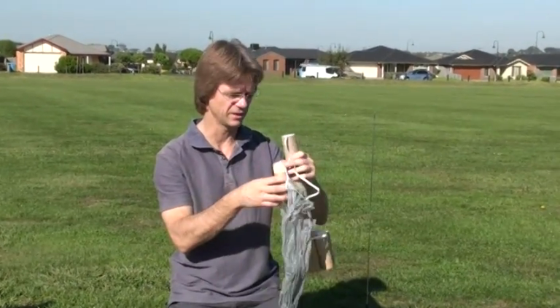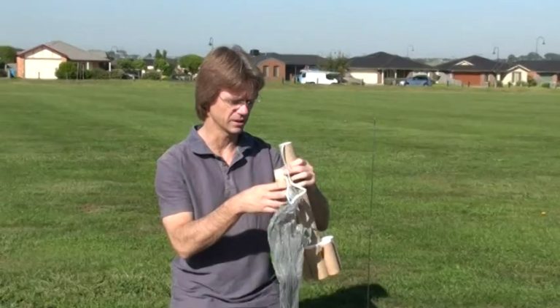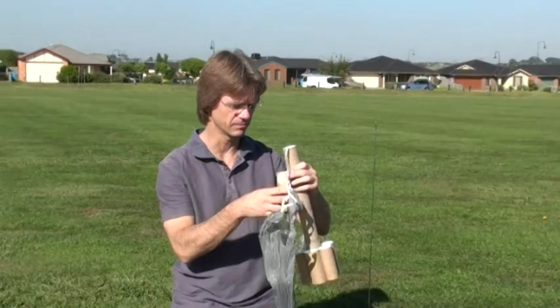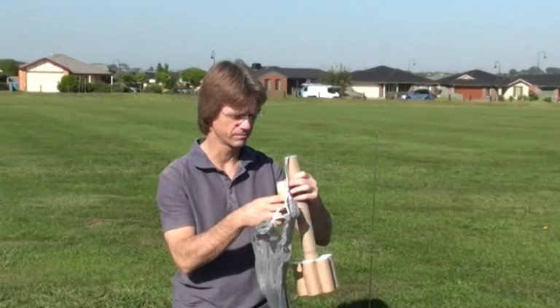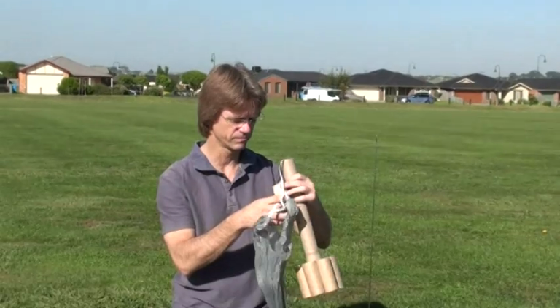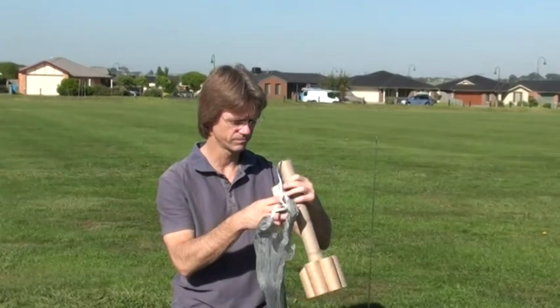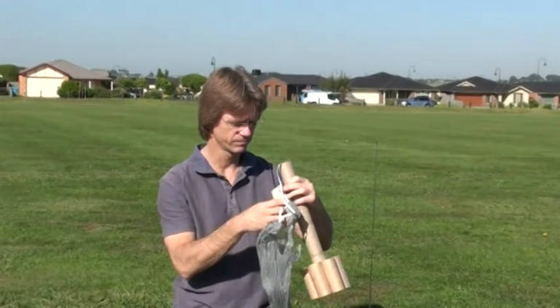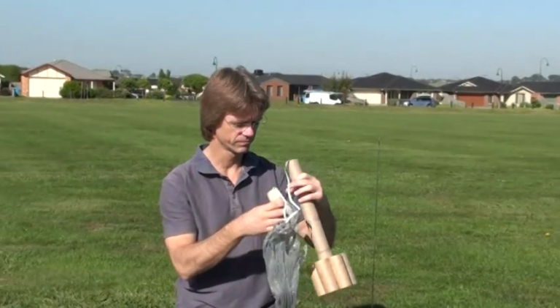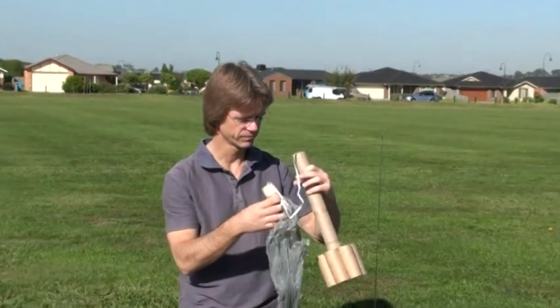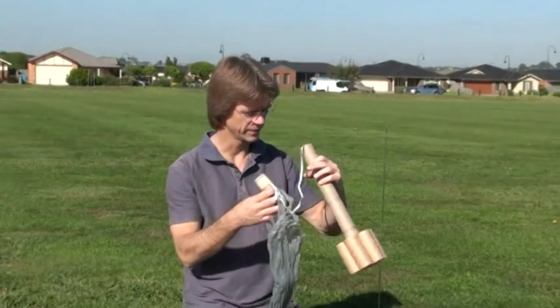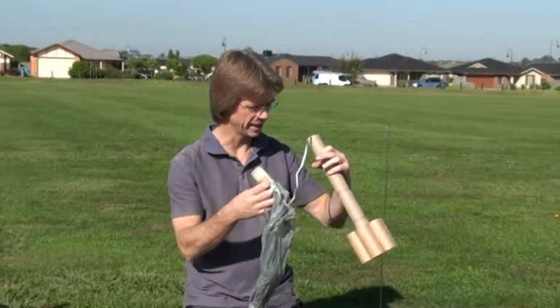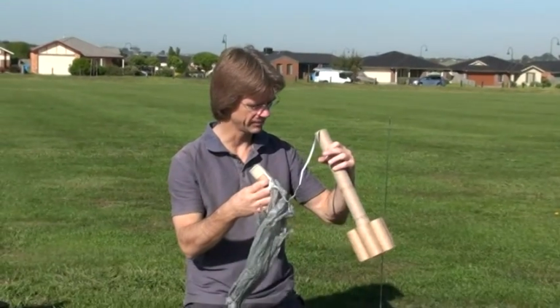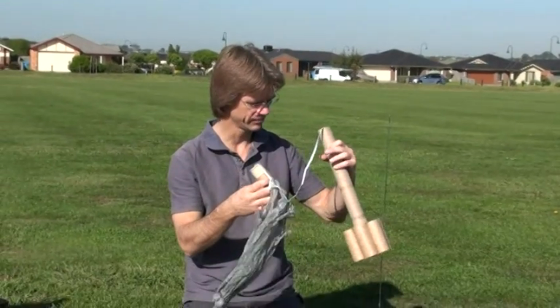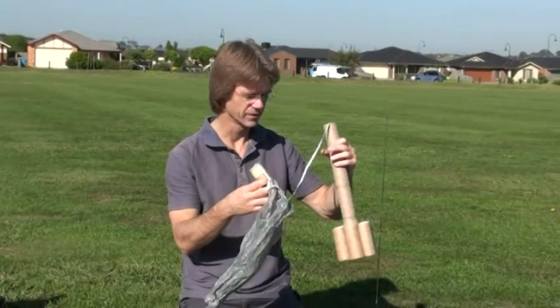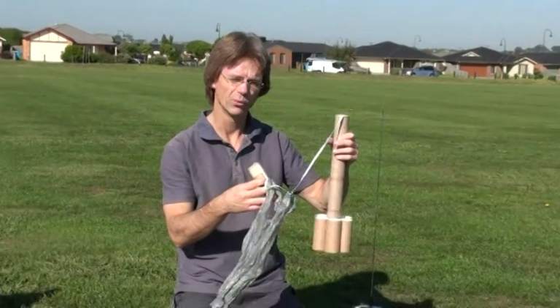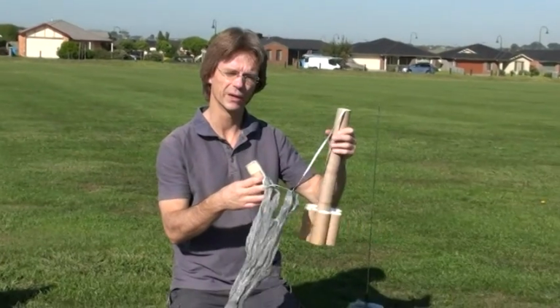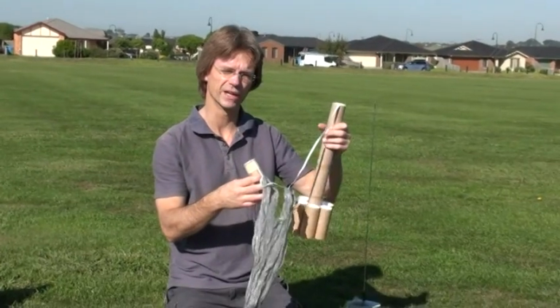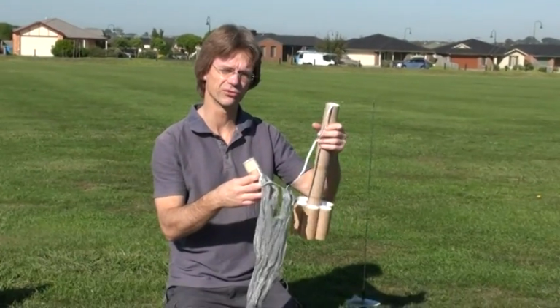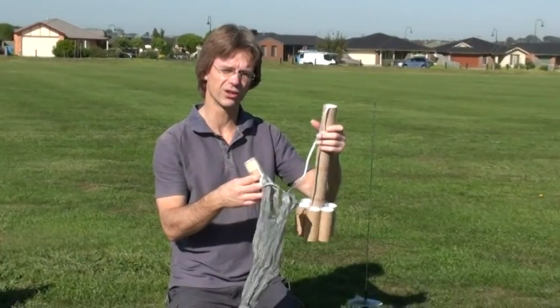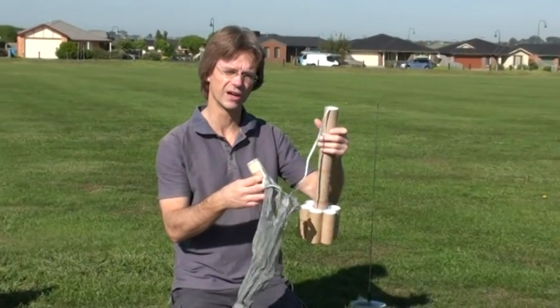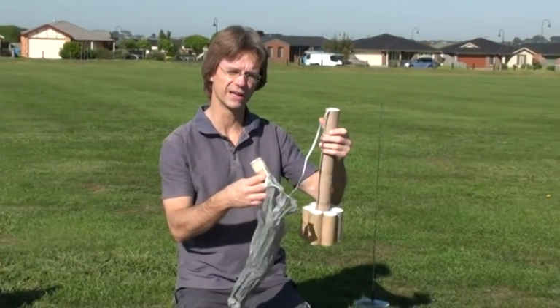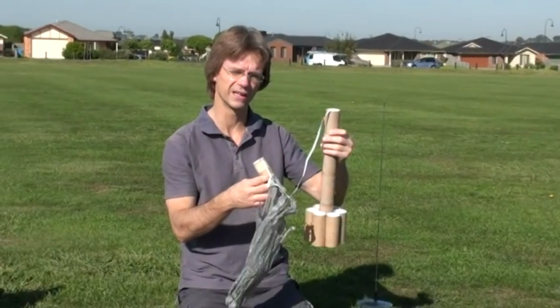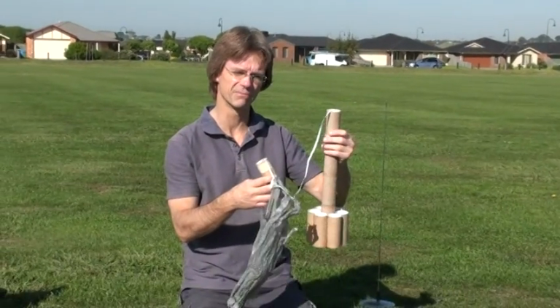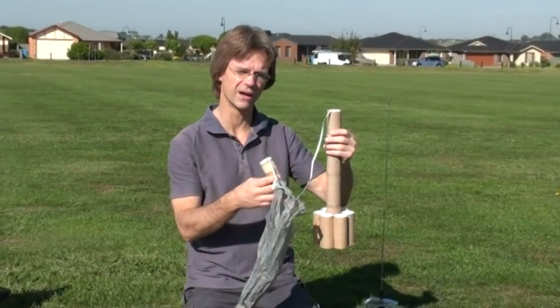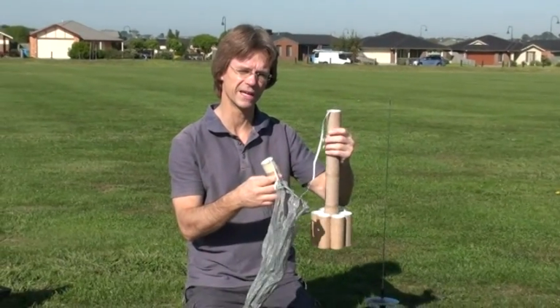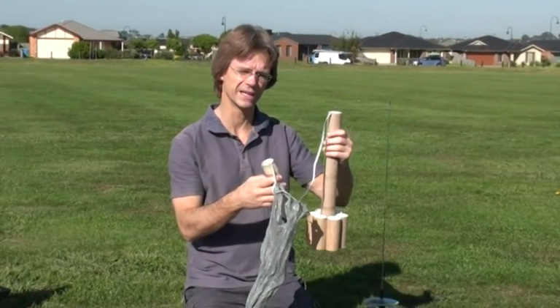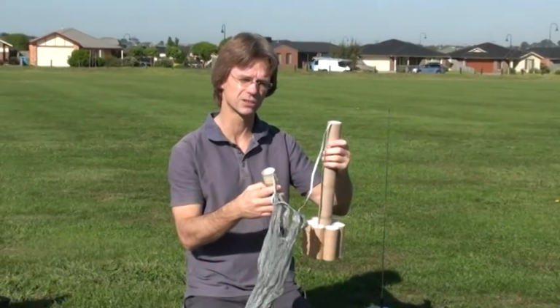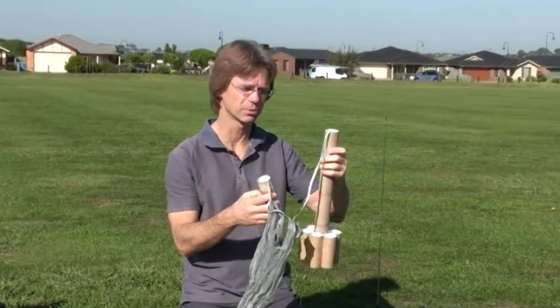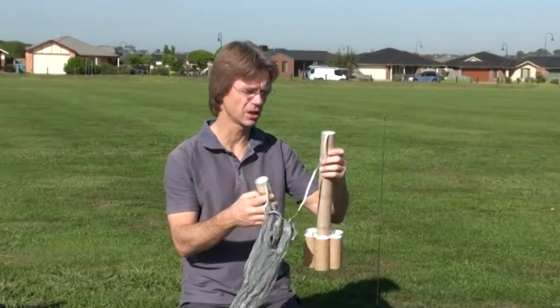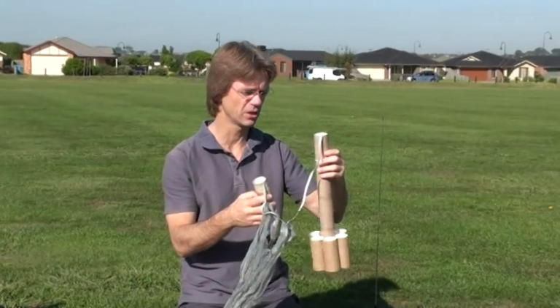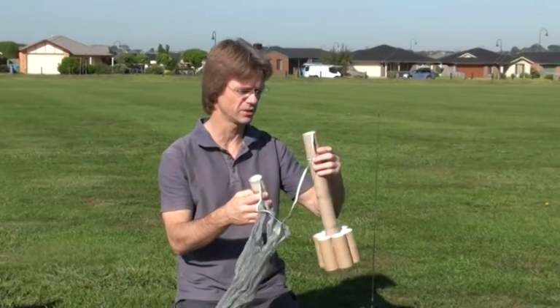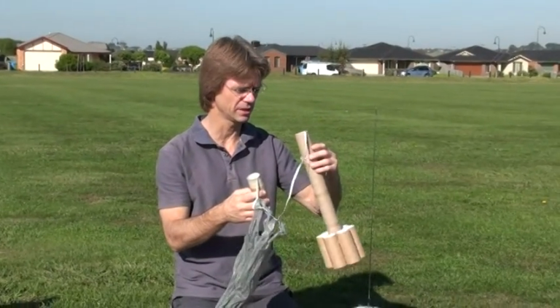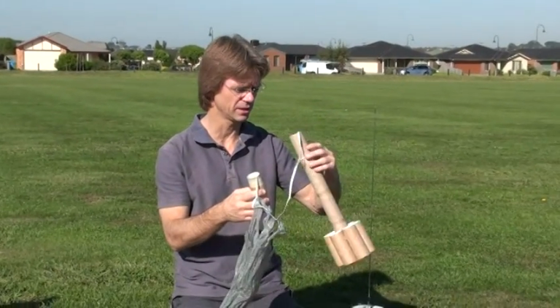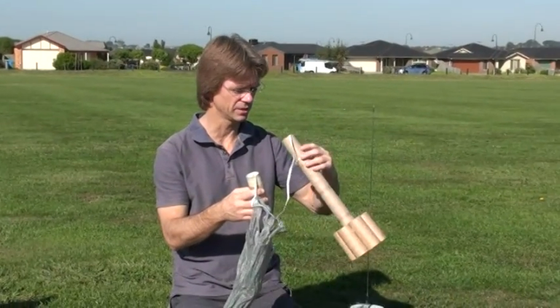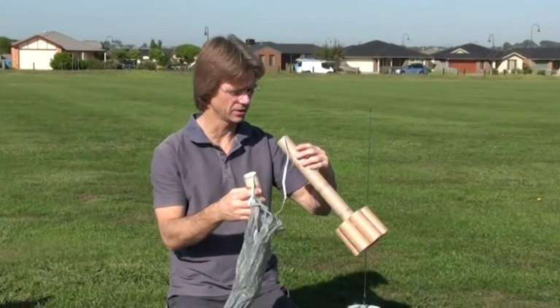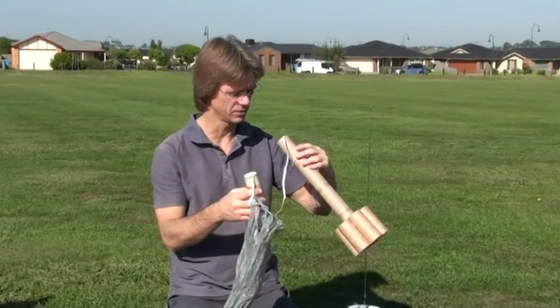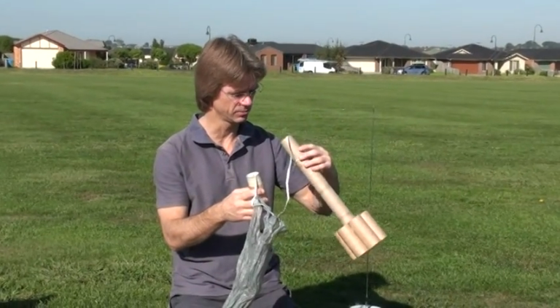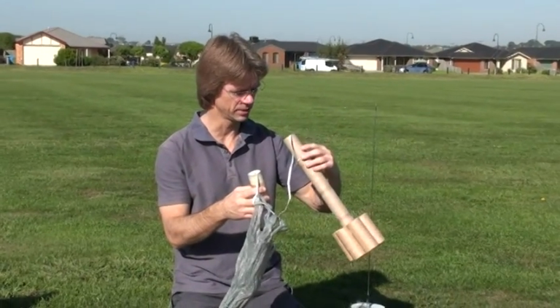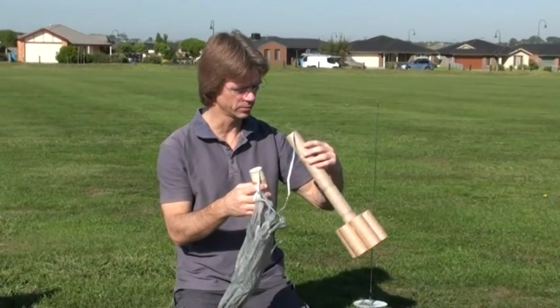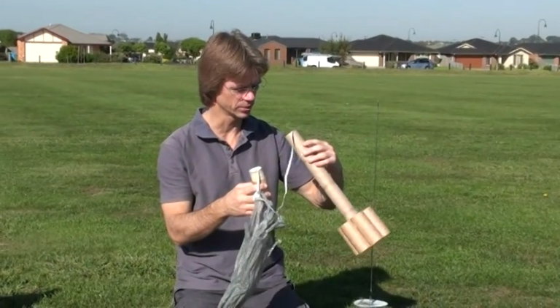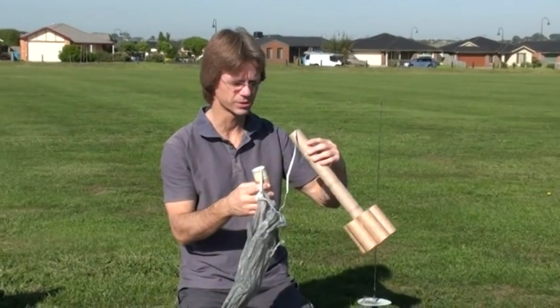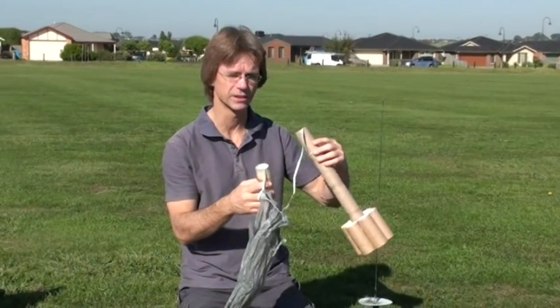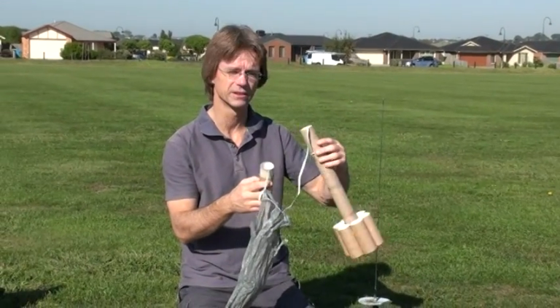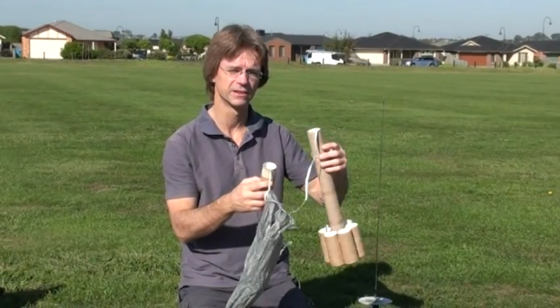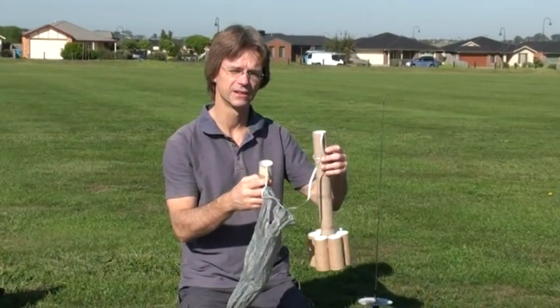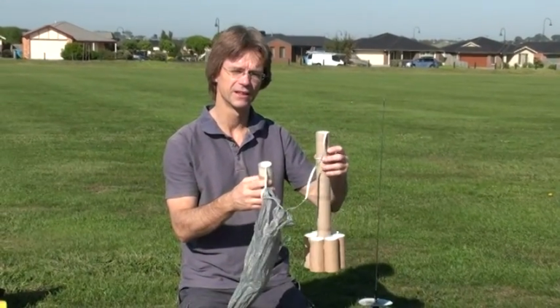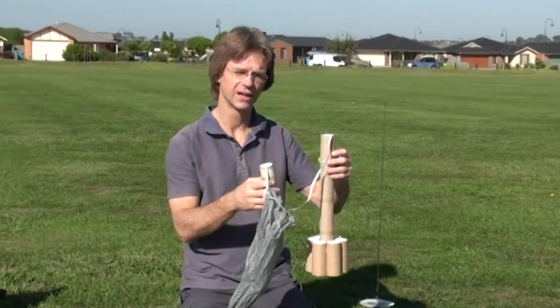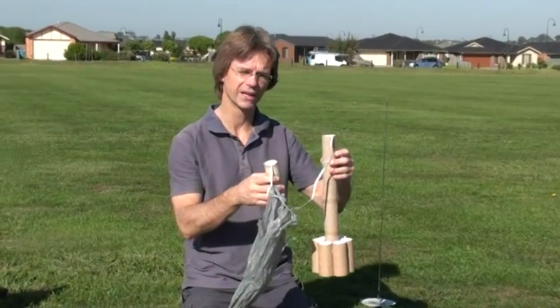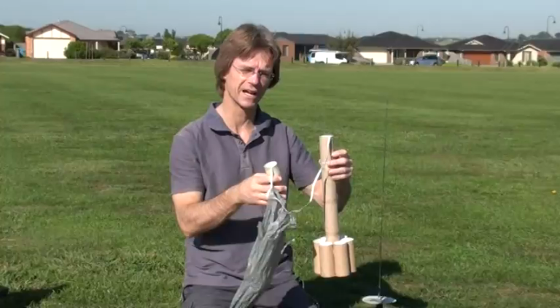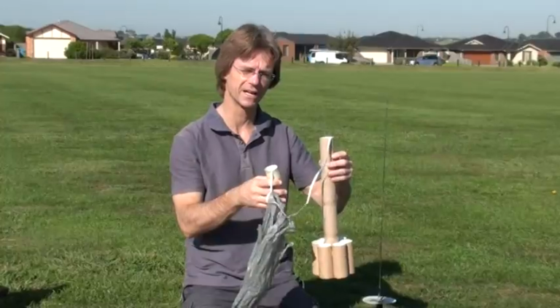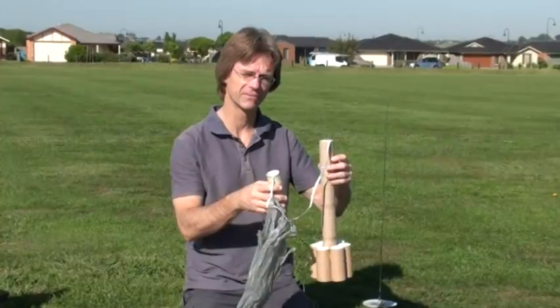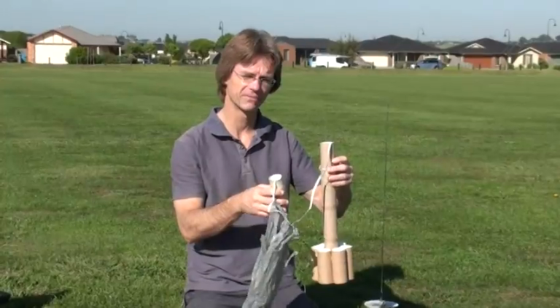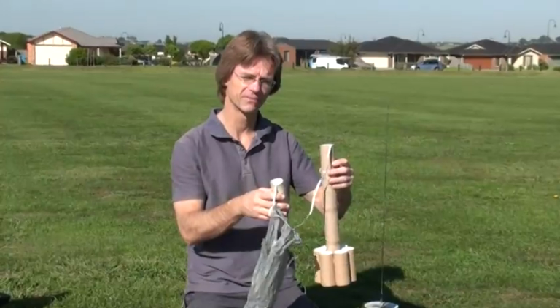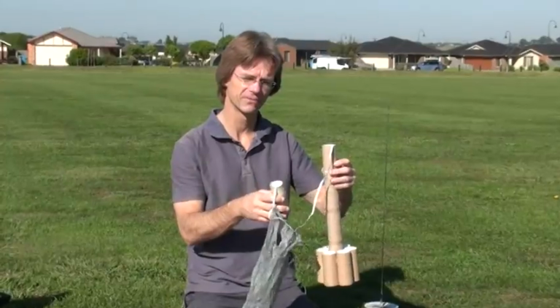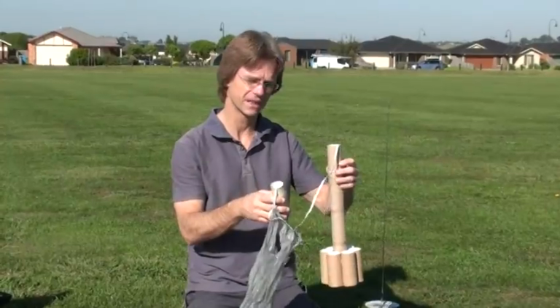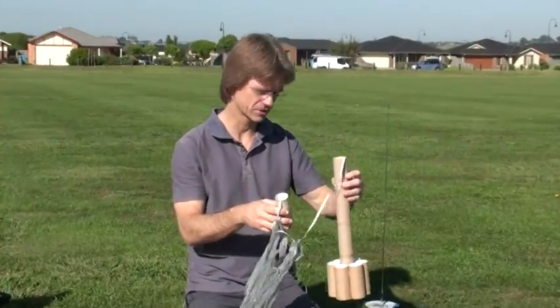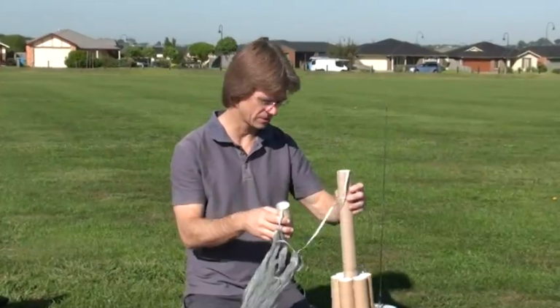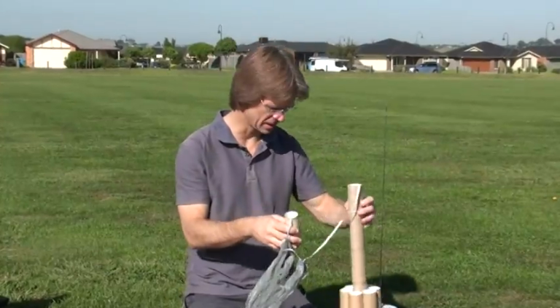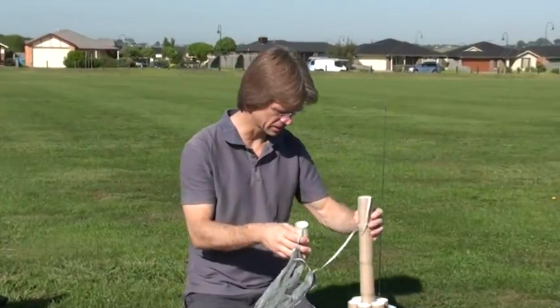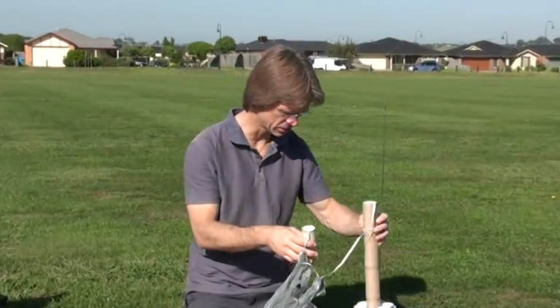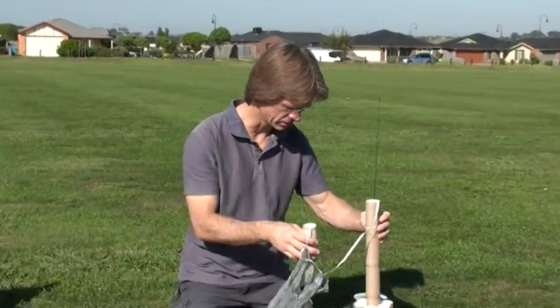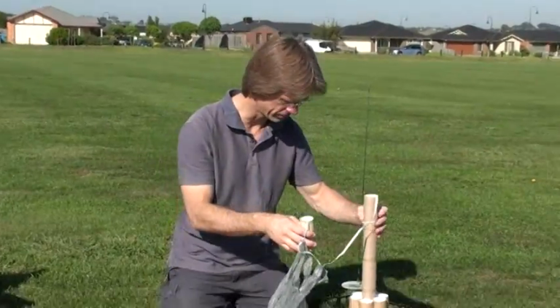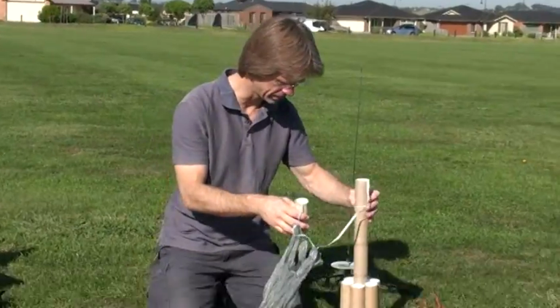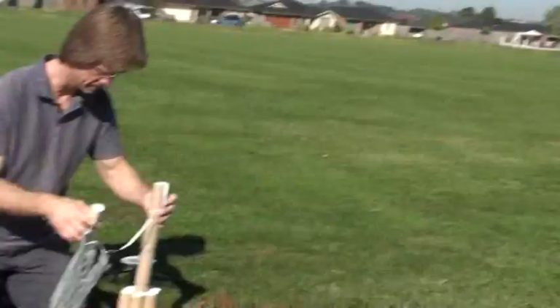And yeah, we're going to fly it. It may explode, I don't know, but we'll see. Okay. Thanks, Rianni. You can turn it off now.